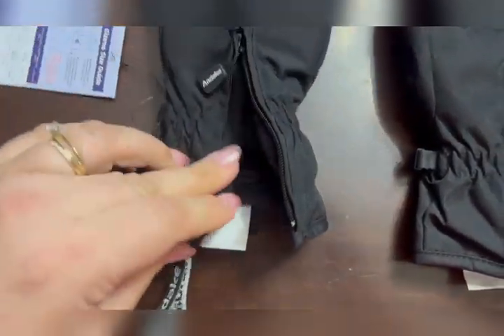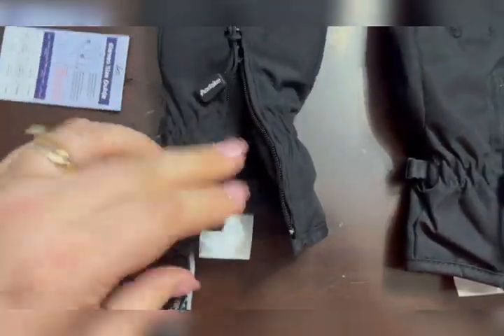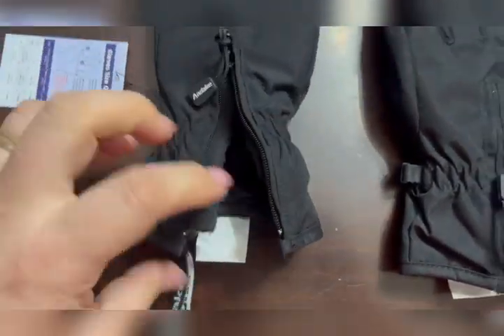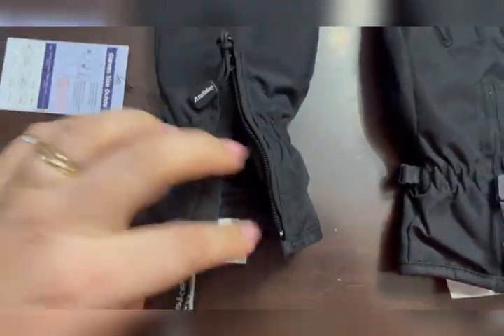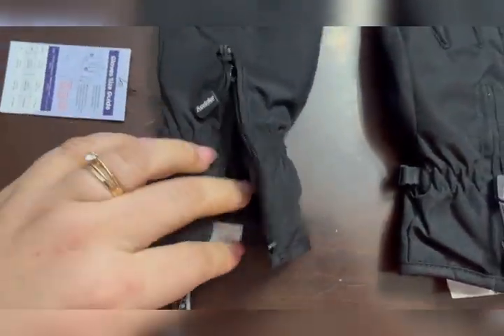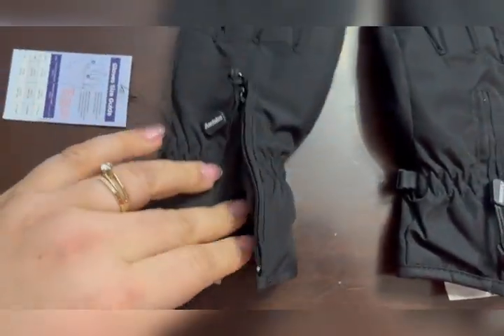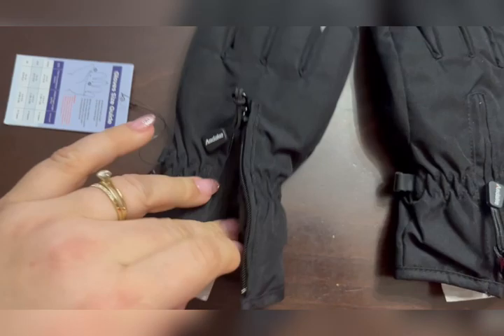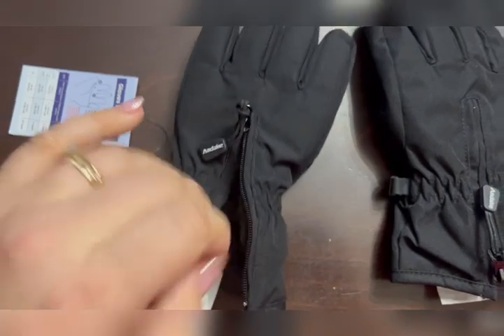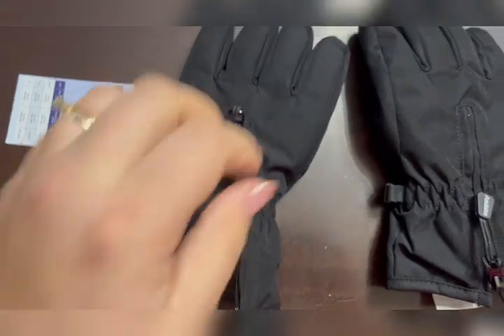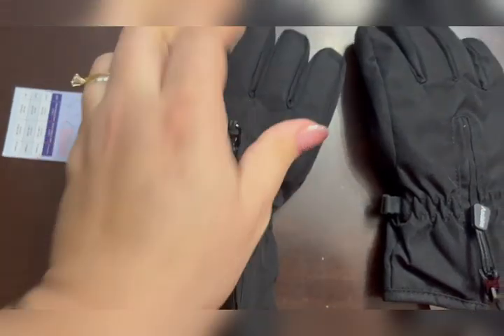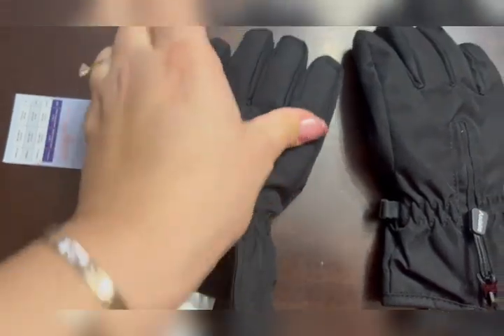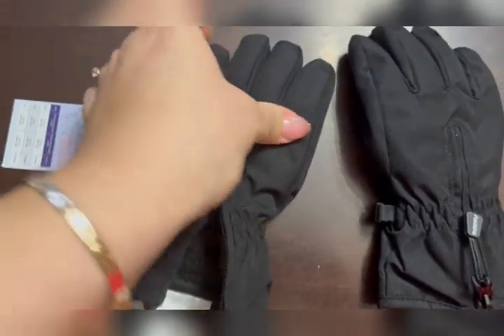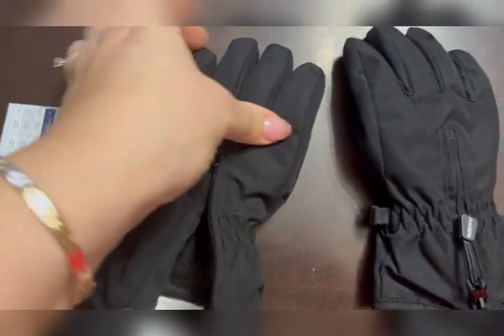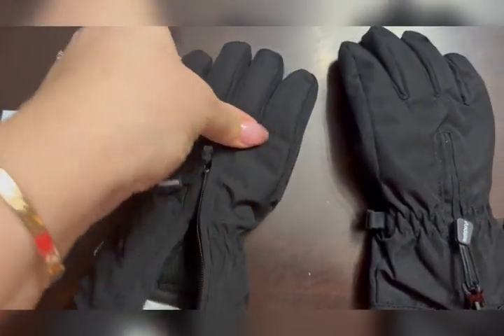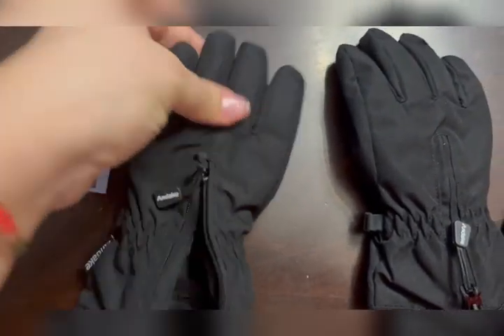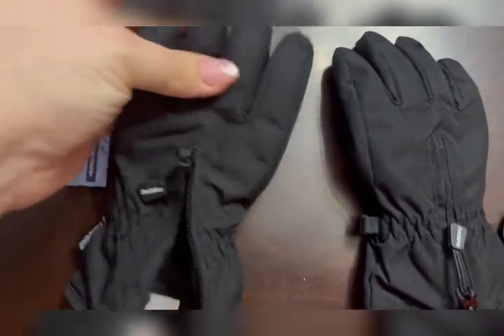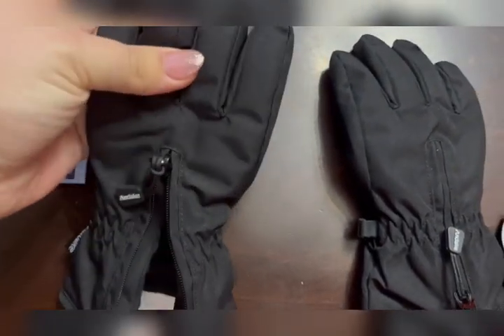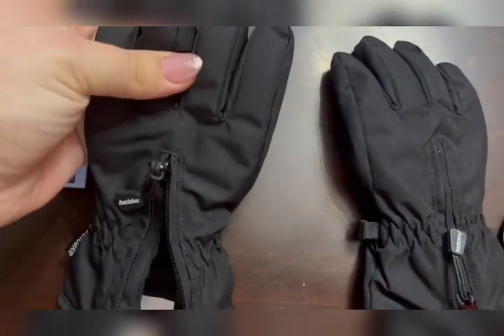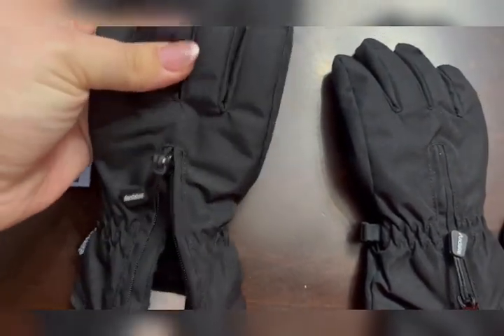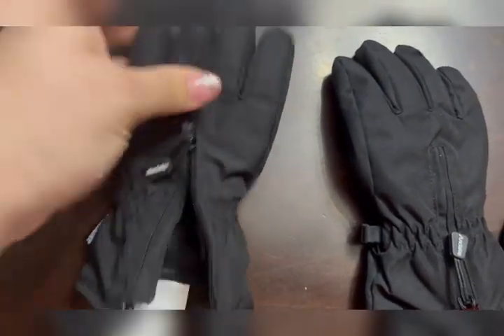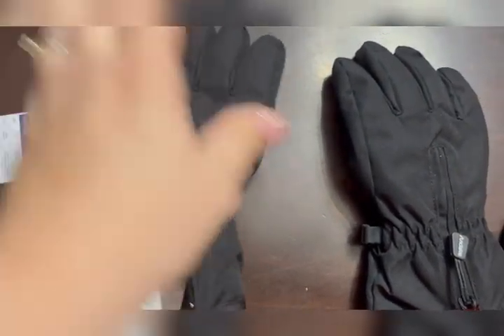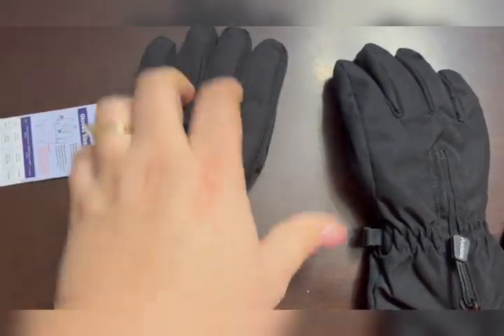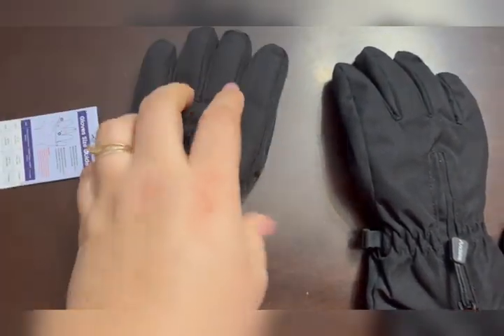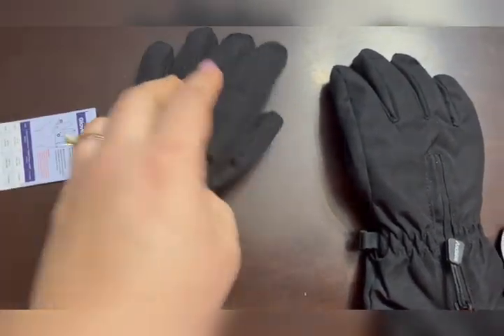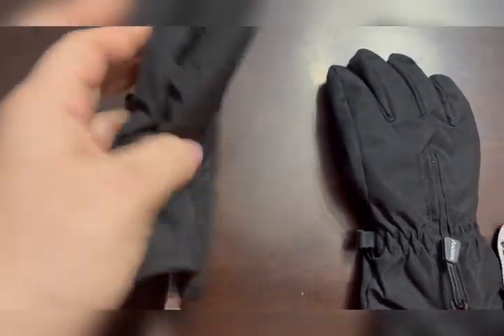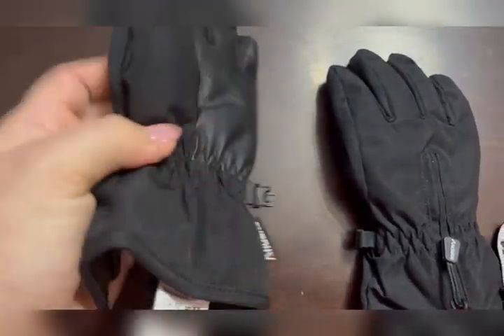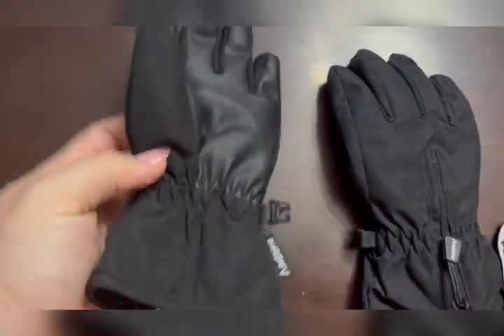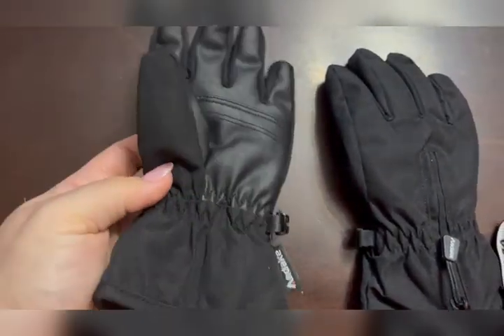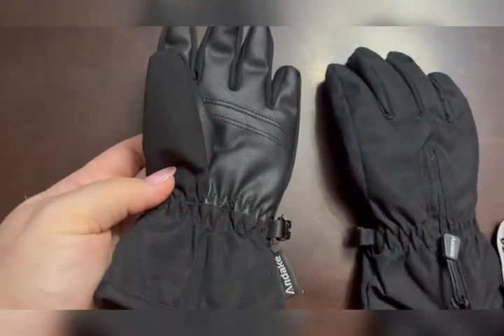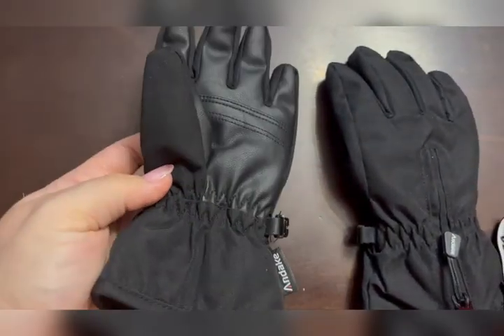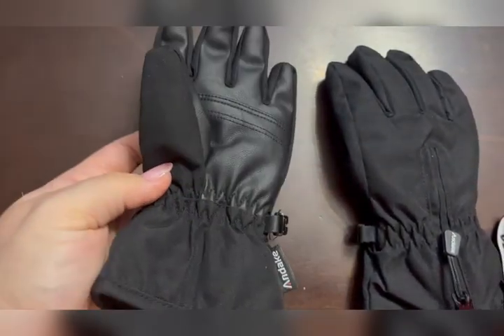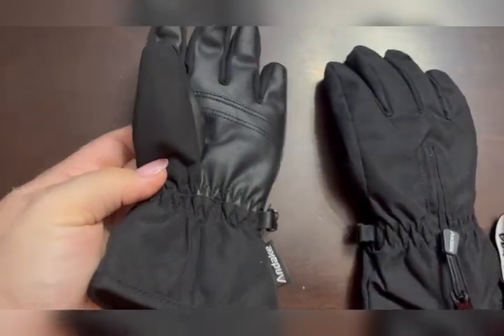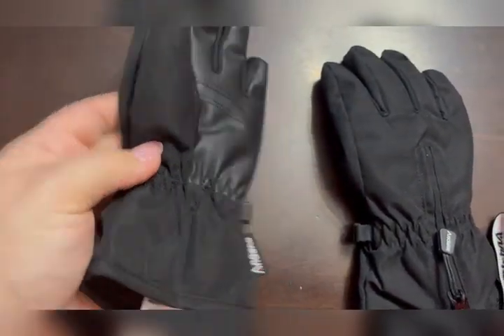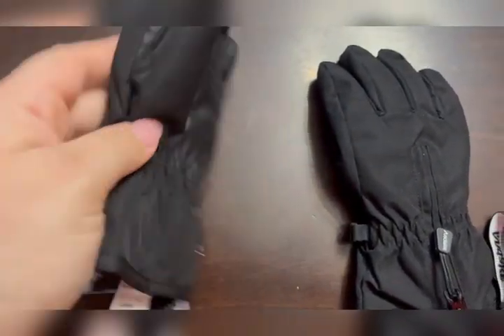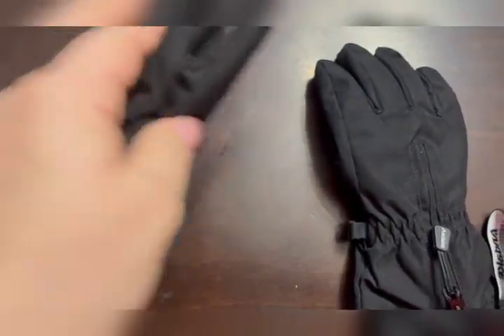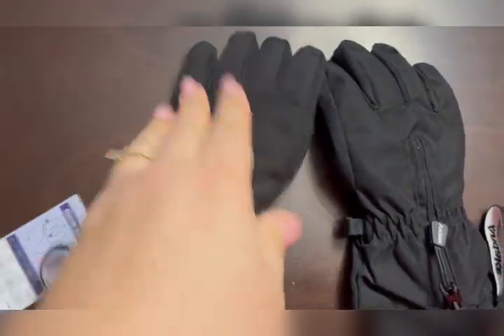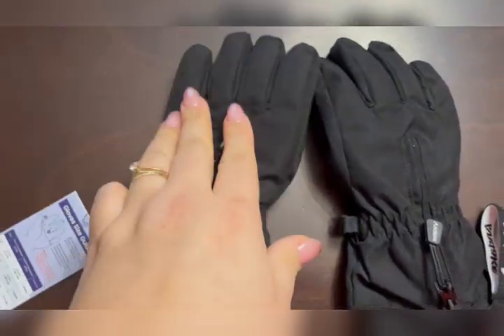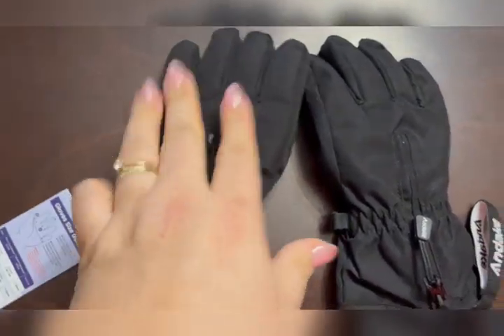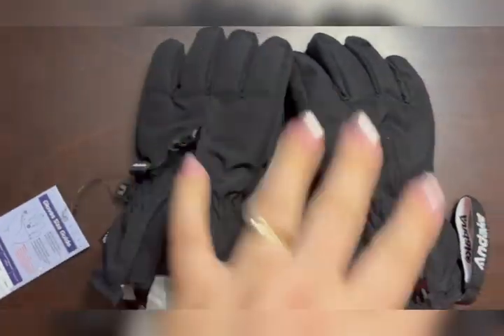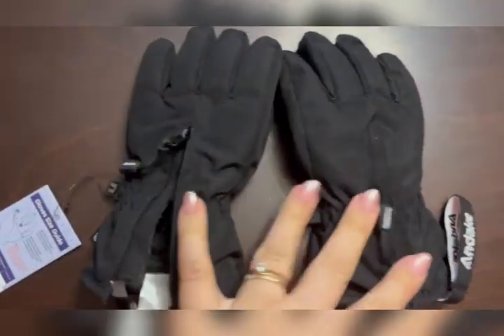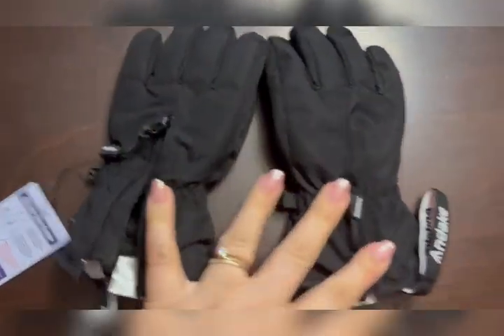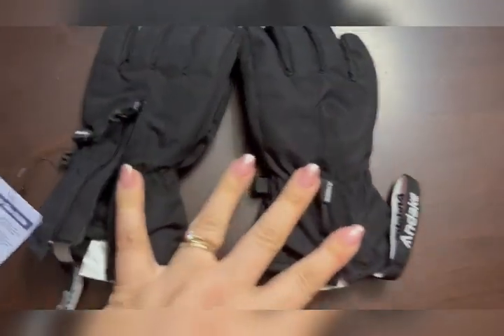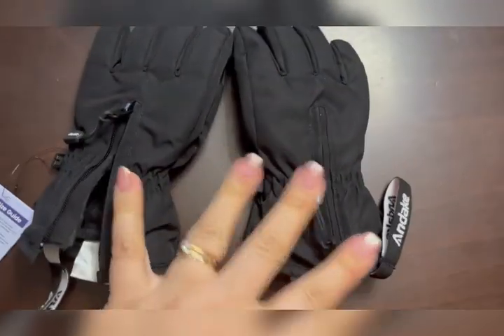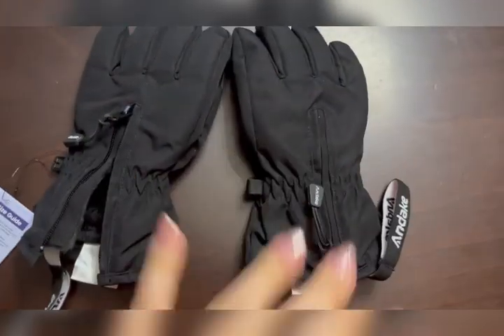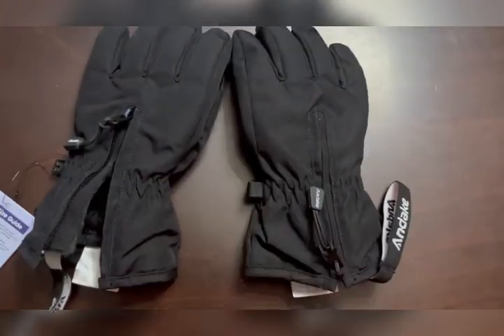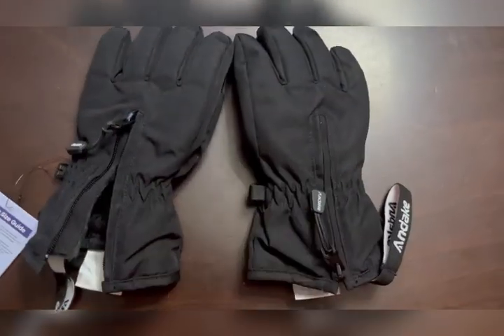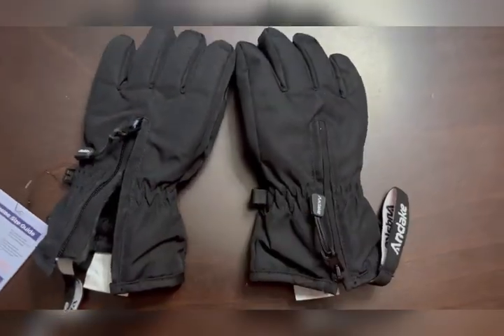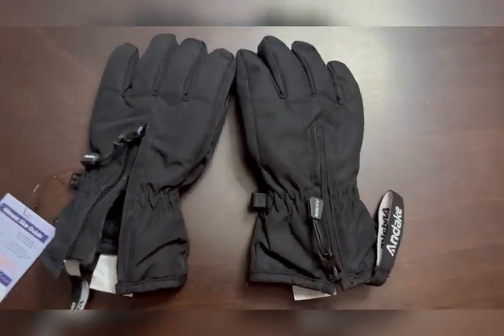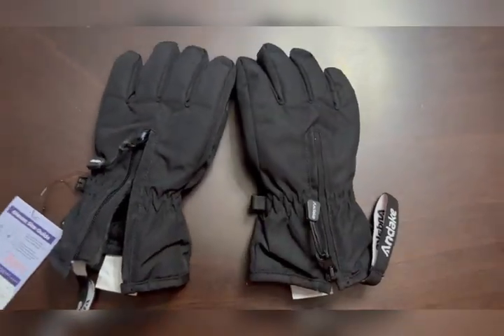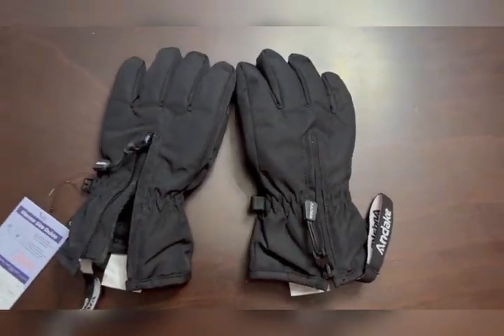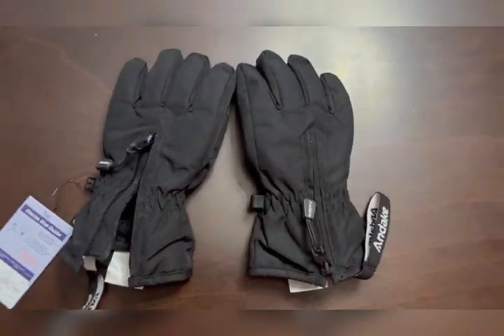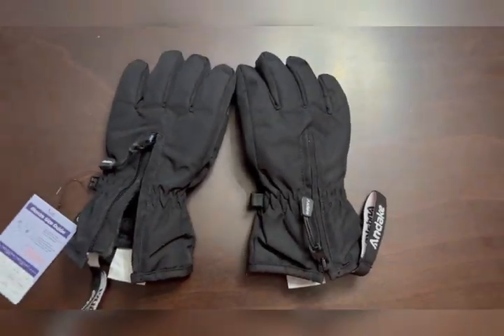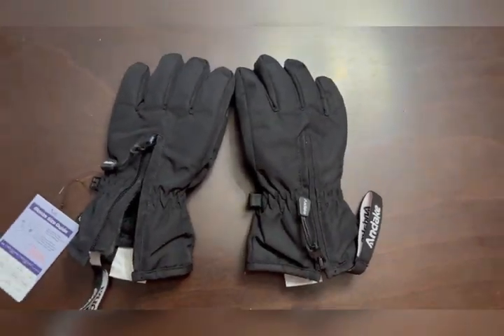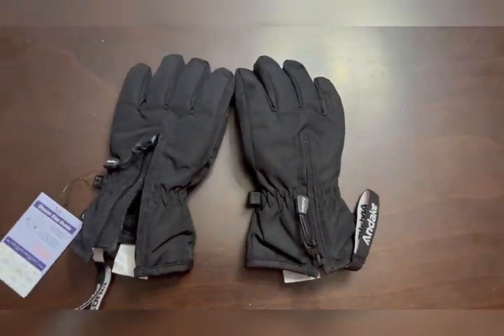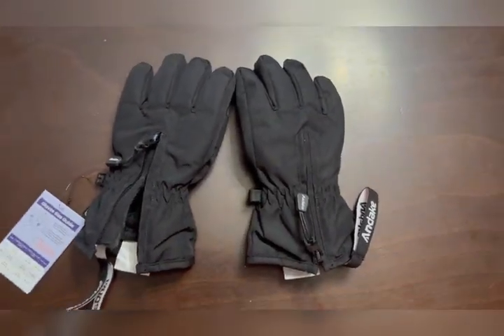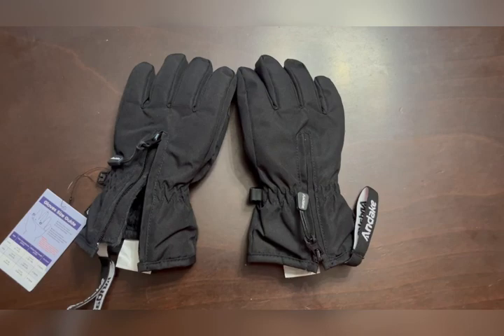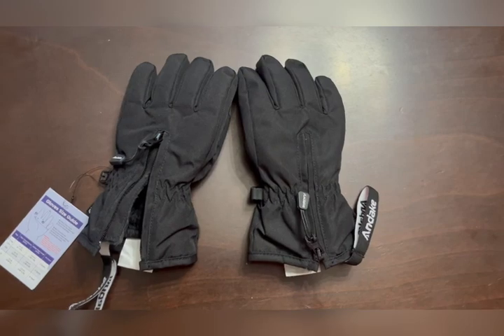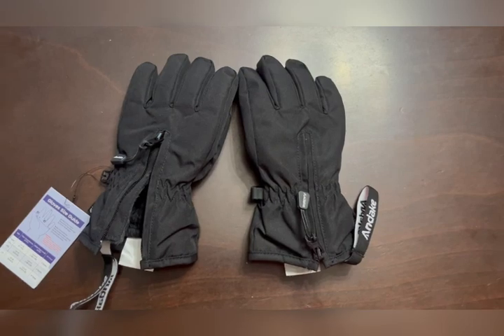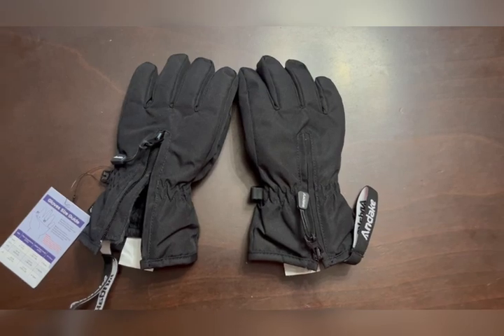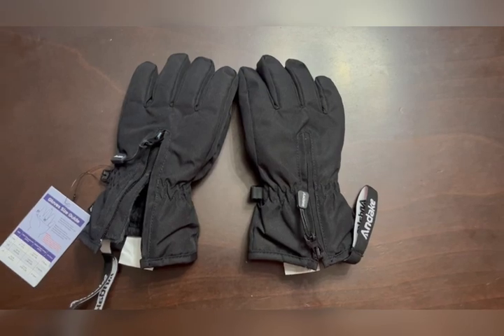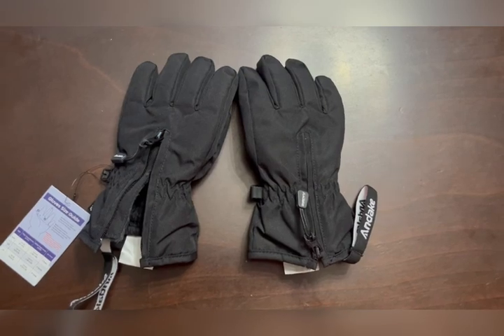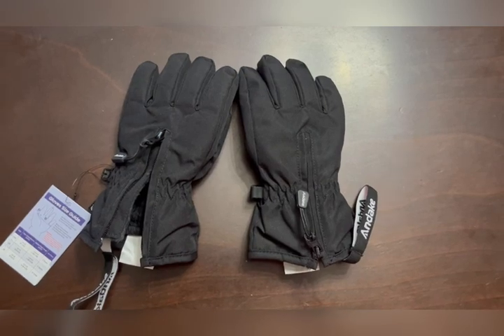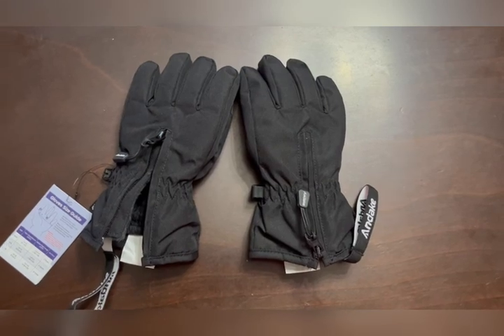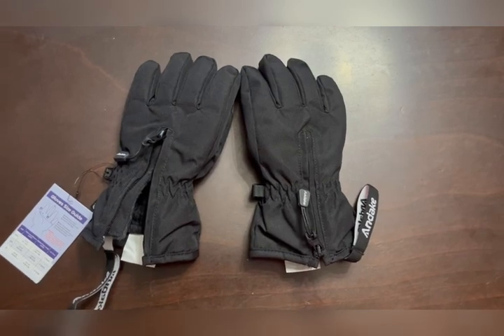These are by far the best gloves. I actually am going to order them in a bigger size for my husband and my teen.